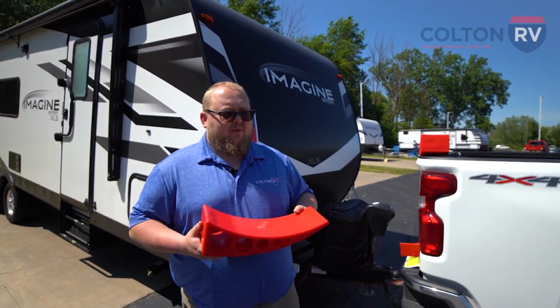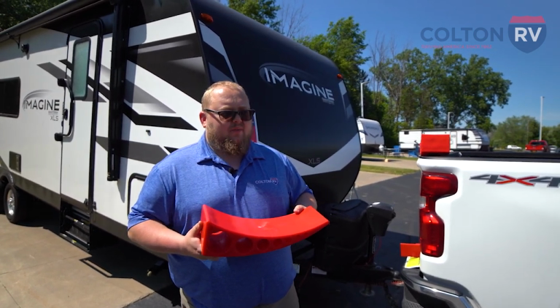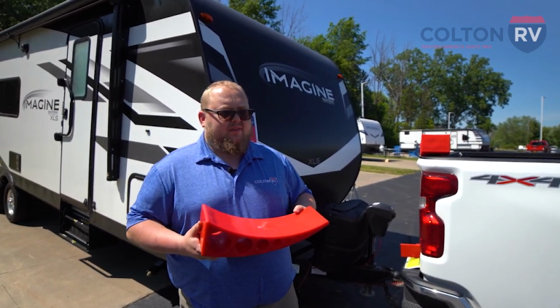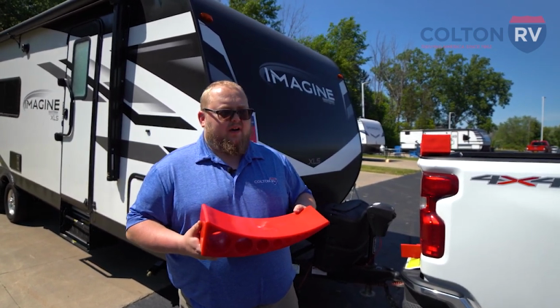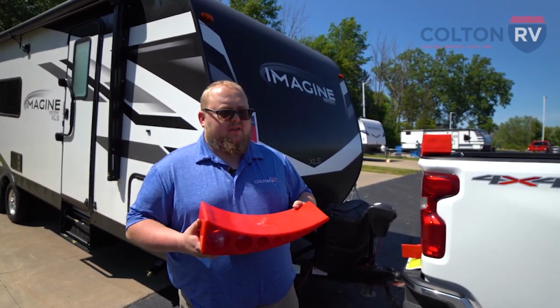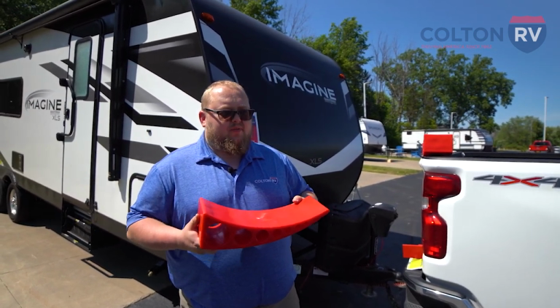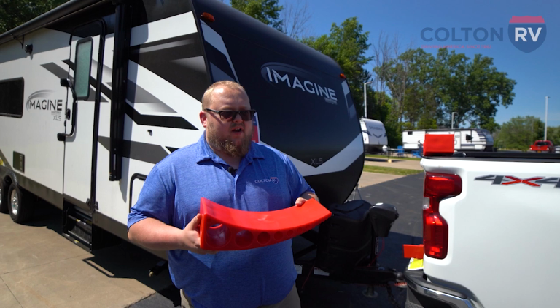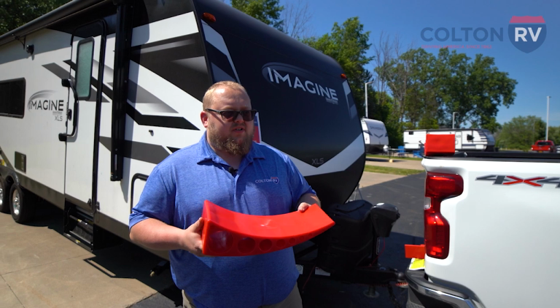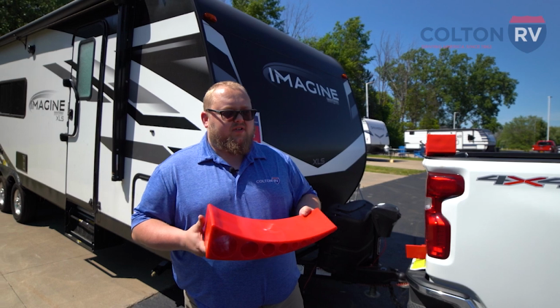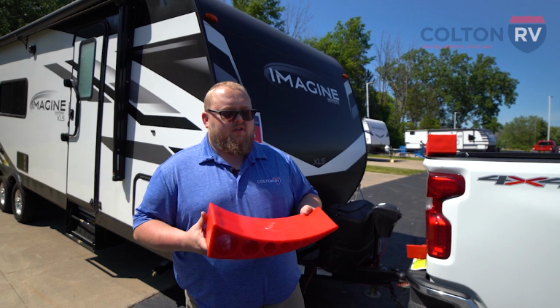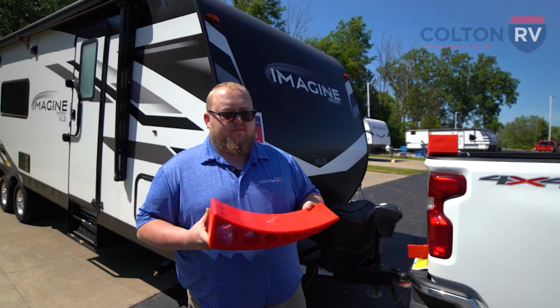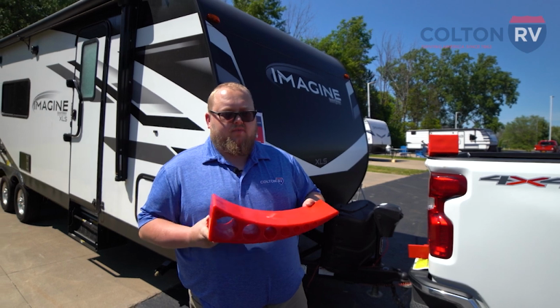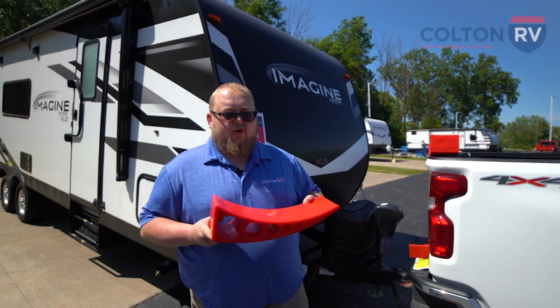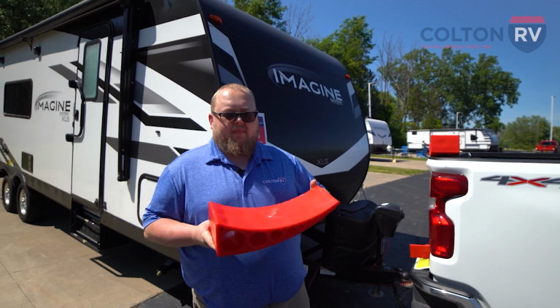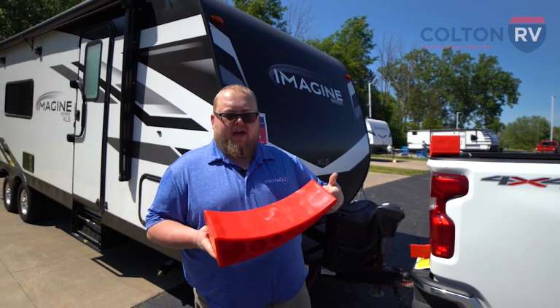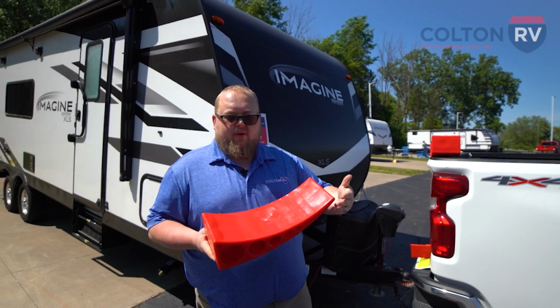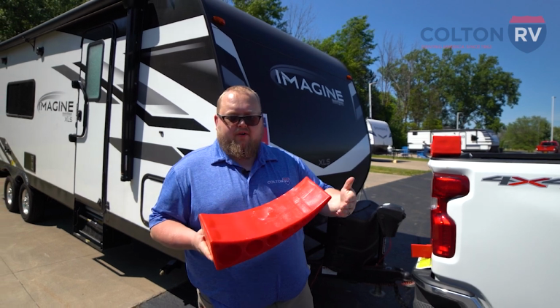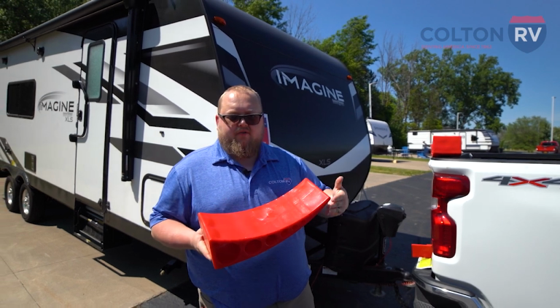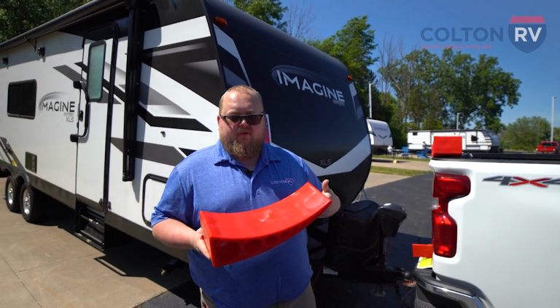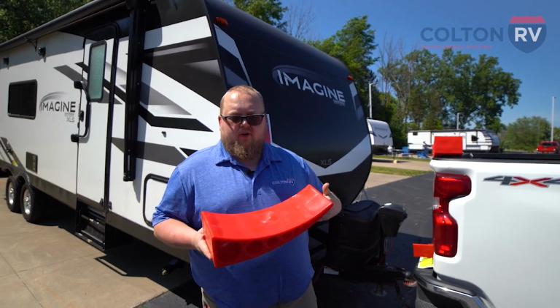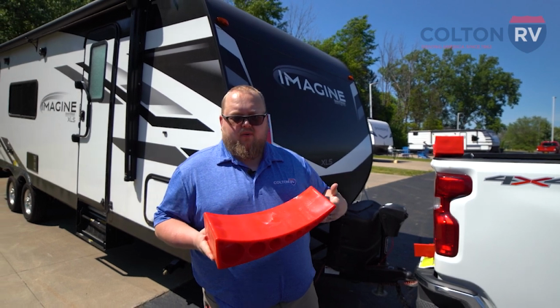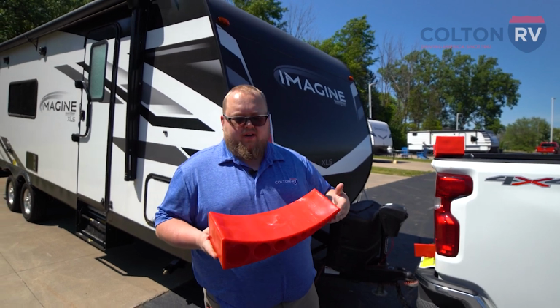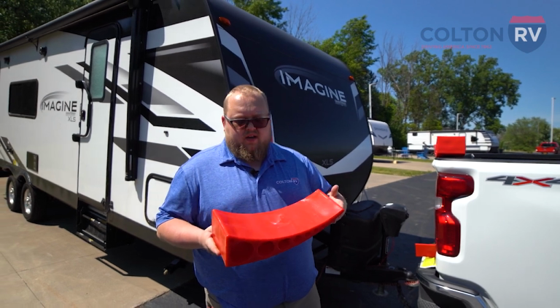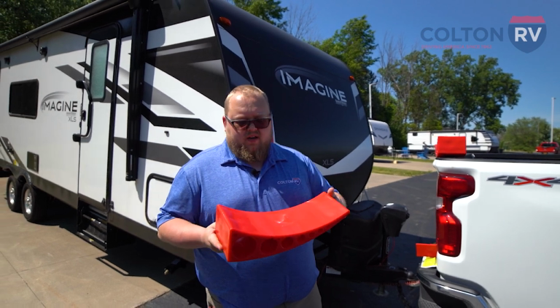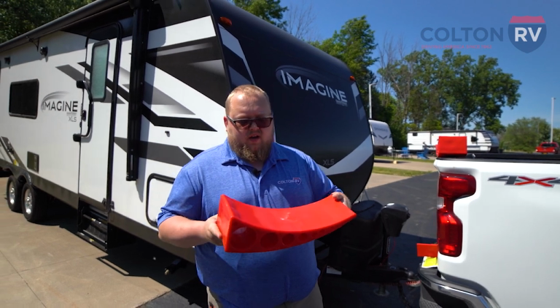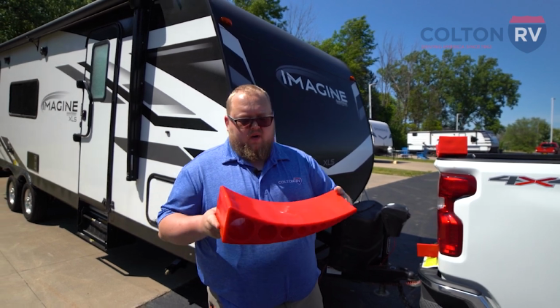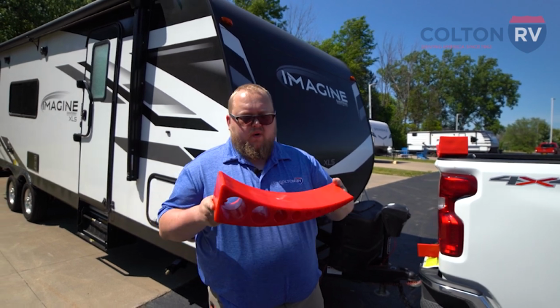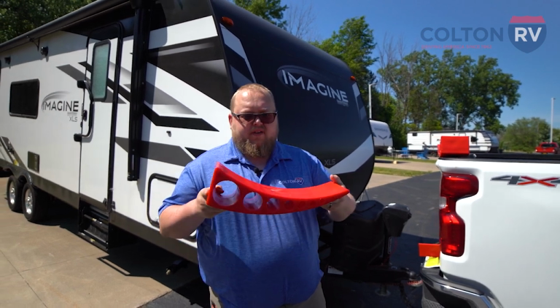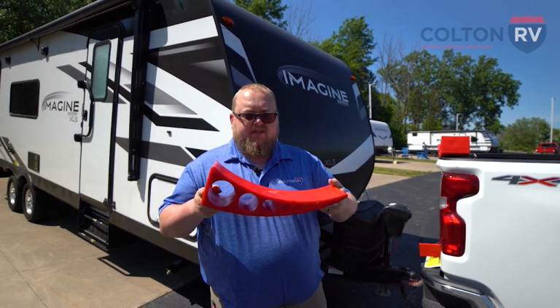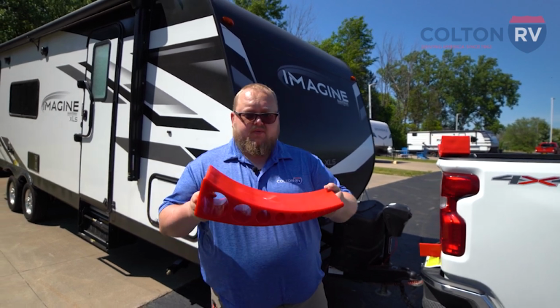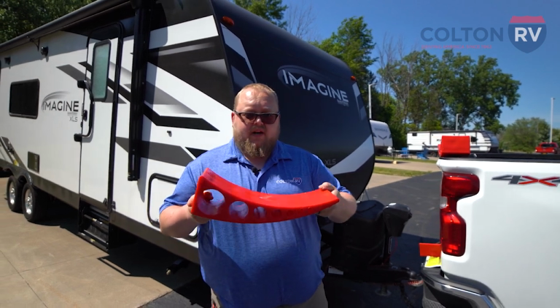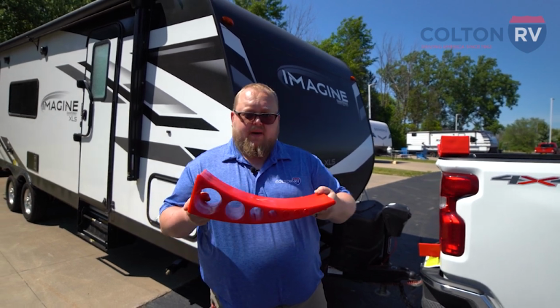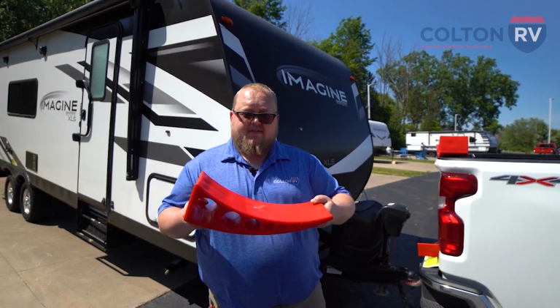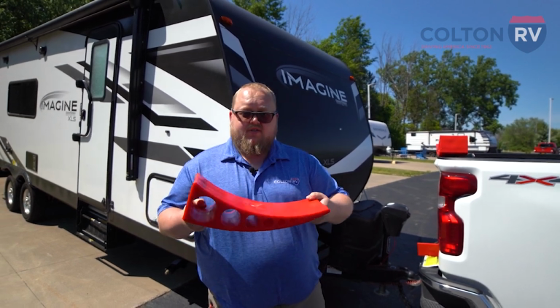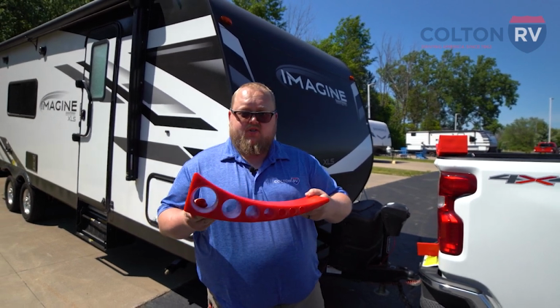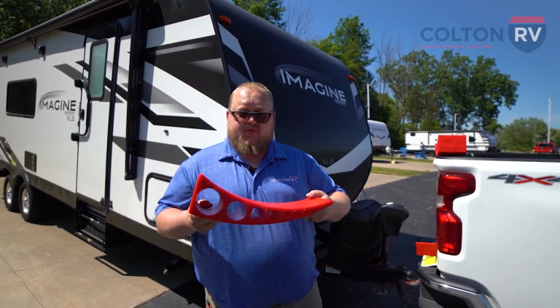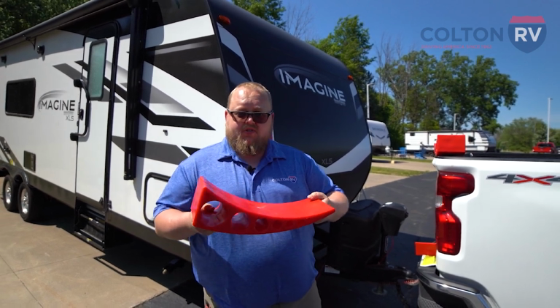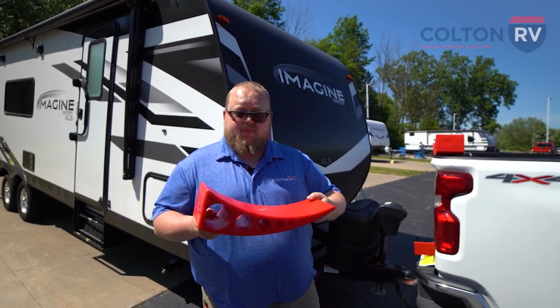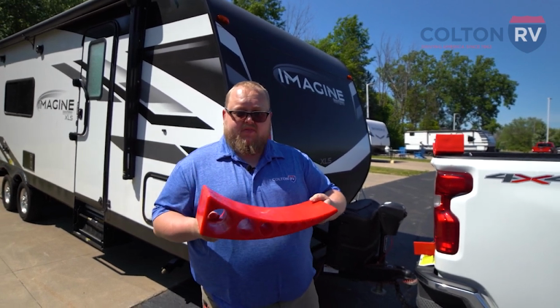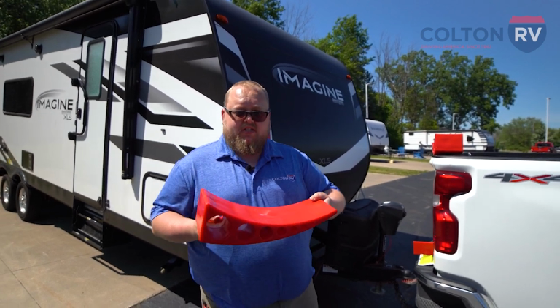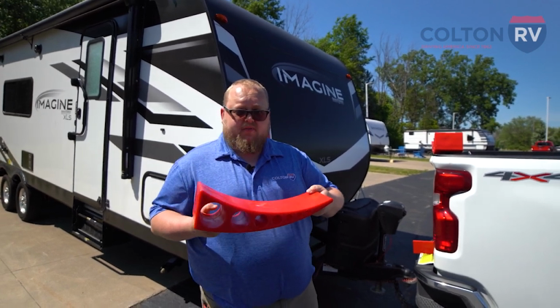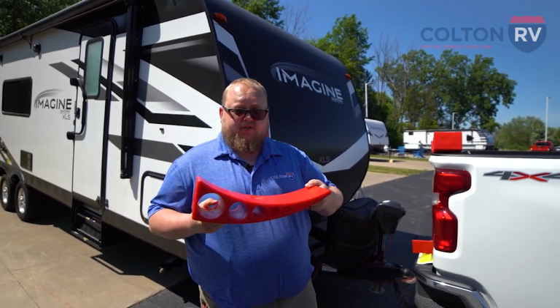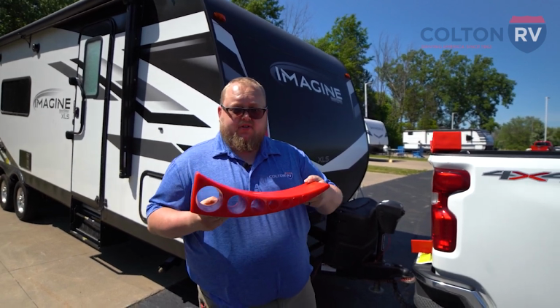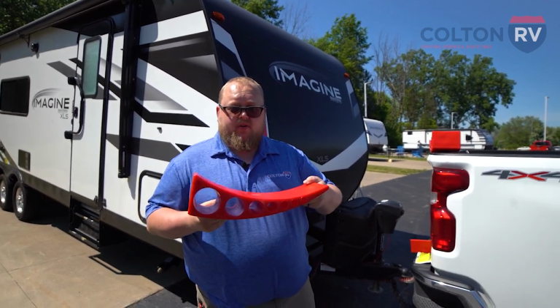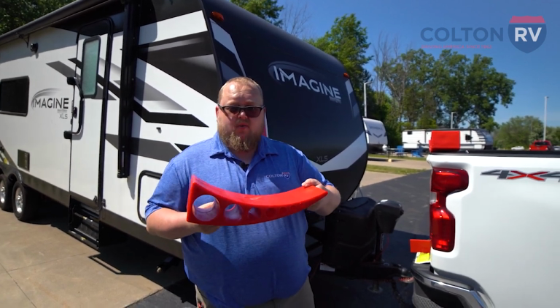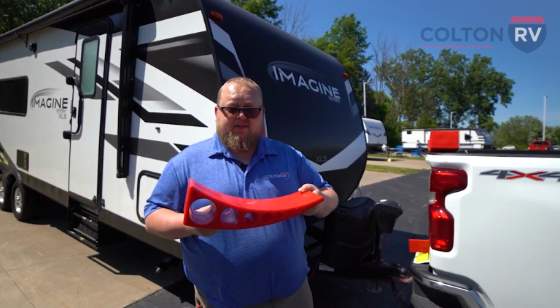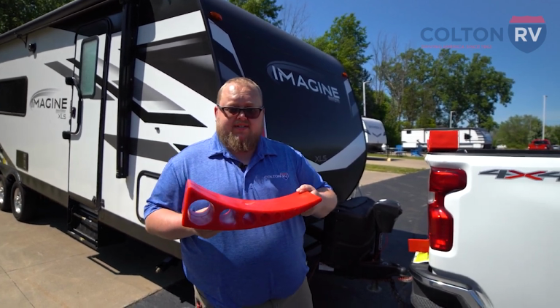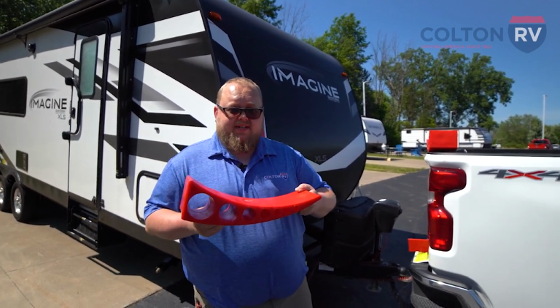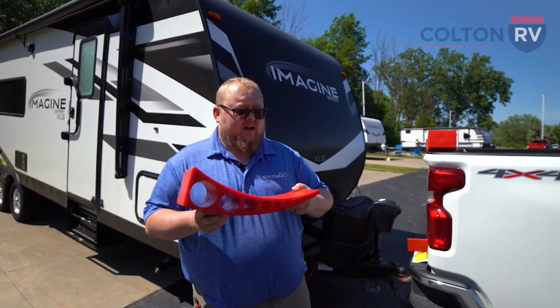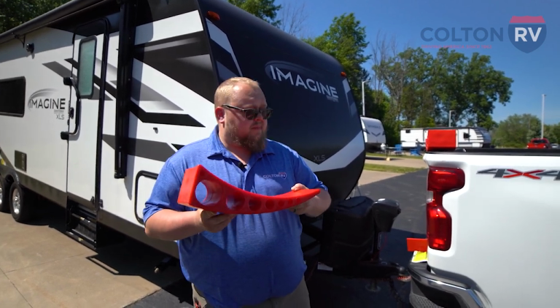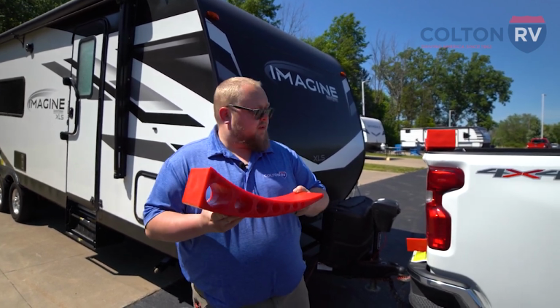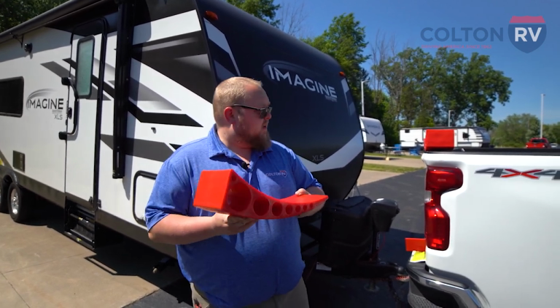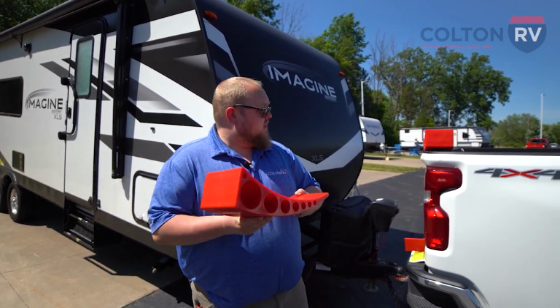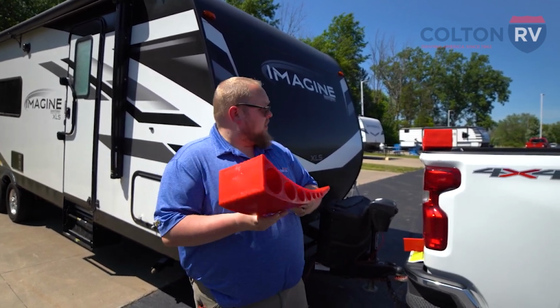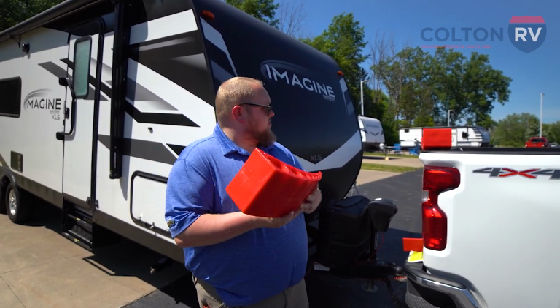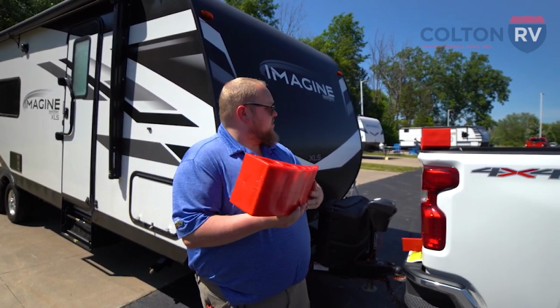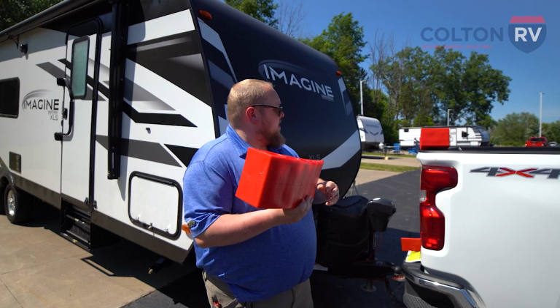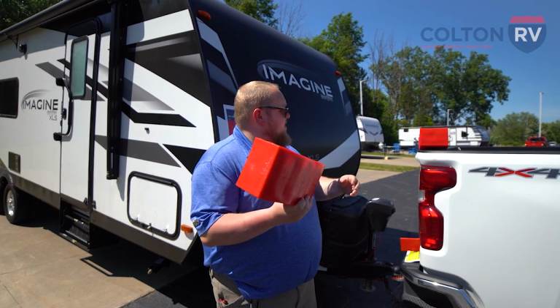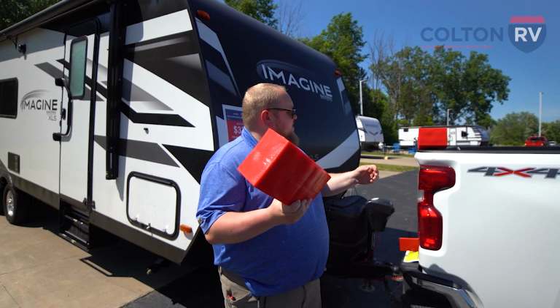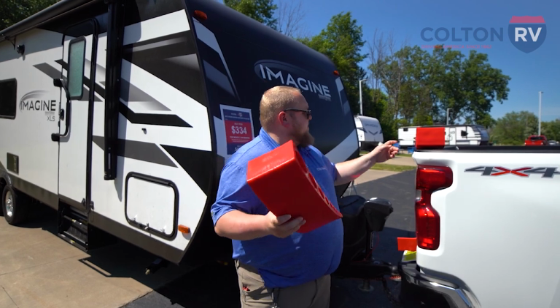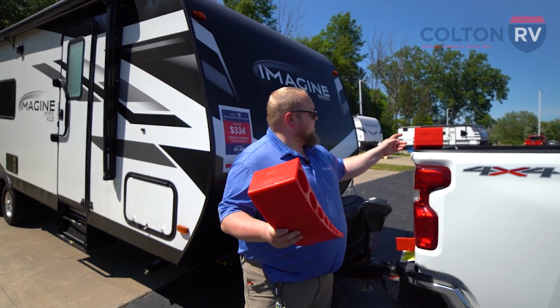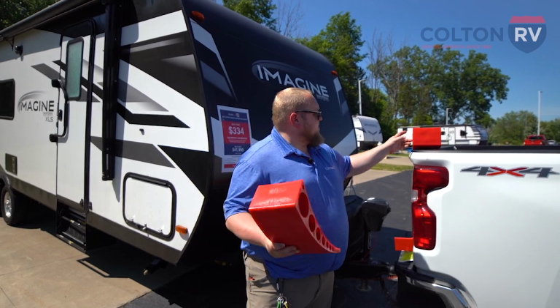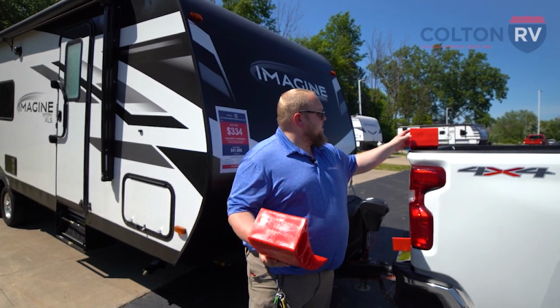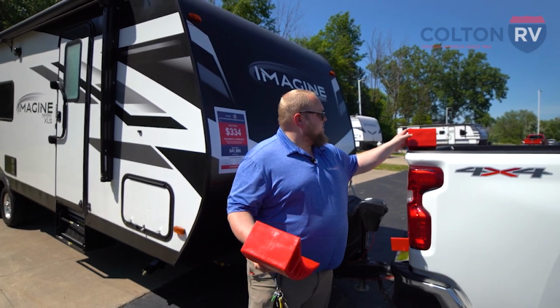With other products, you have to go backward and forward. With these ramps, it's super simple. There's only one step. I'll show you how to set these up.